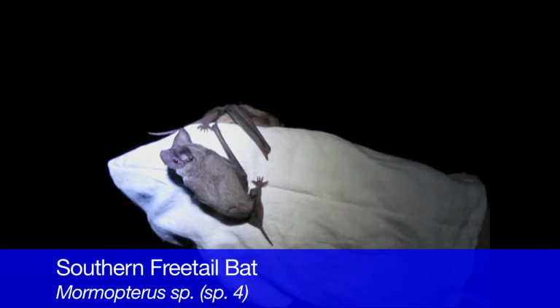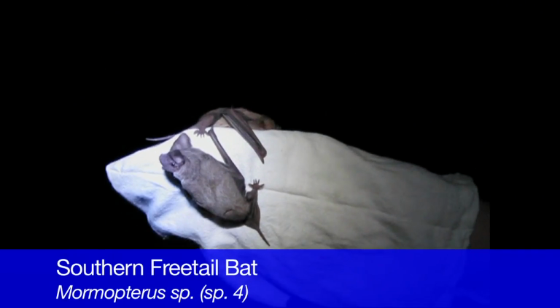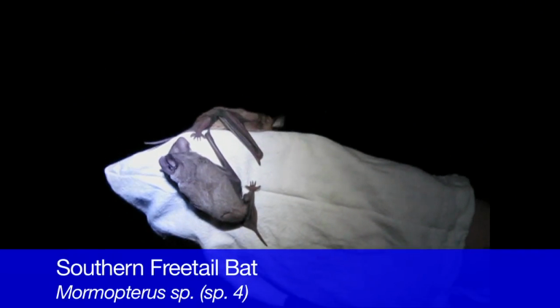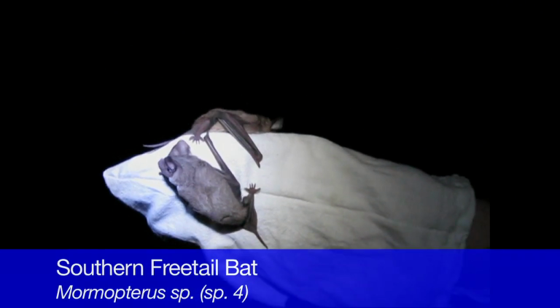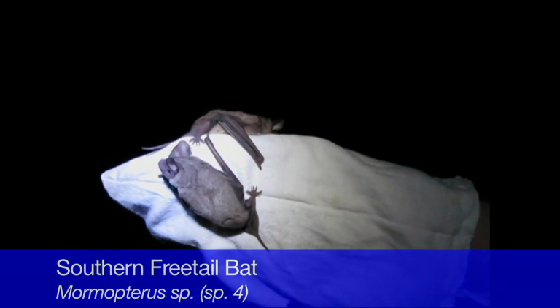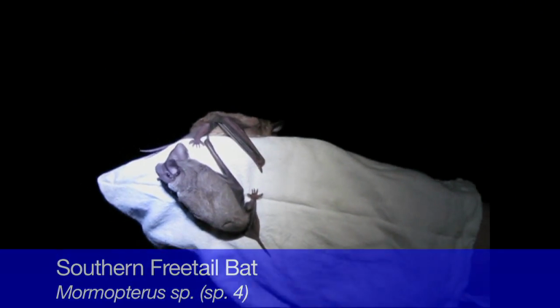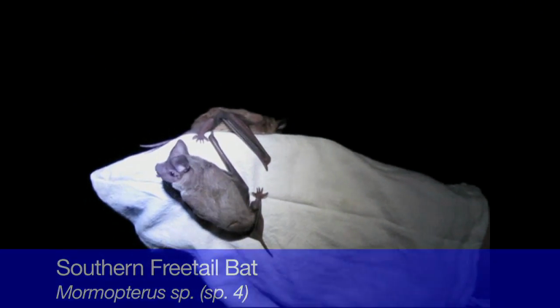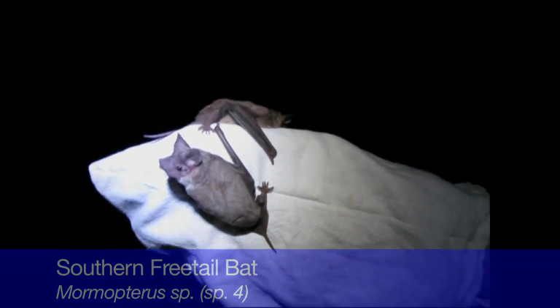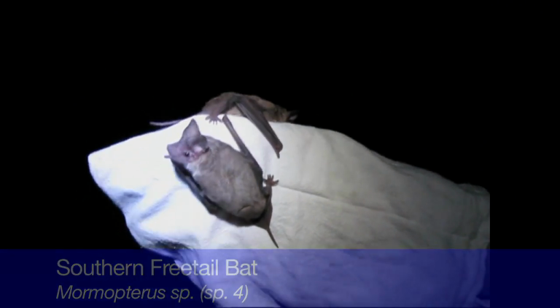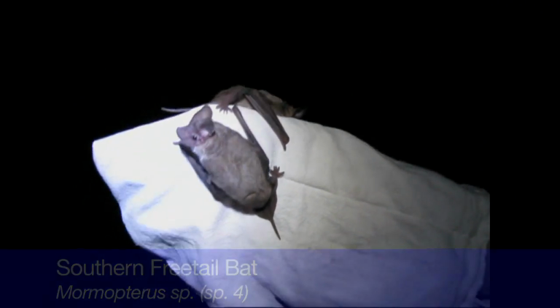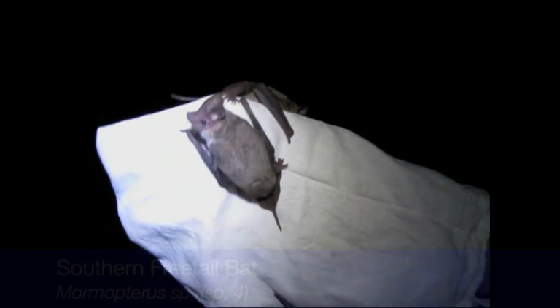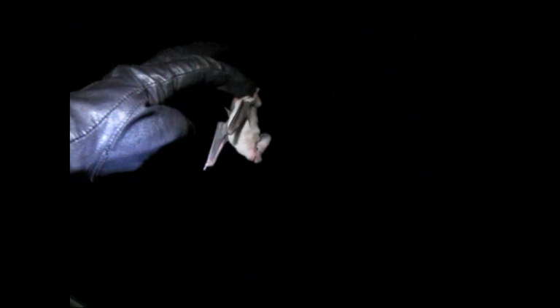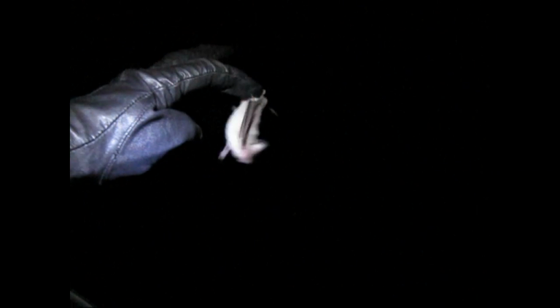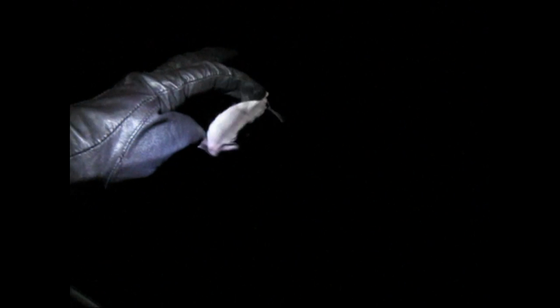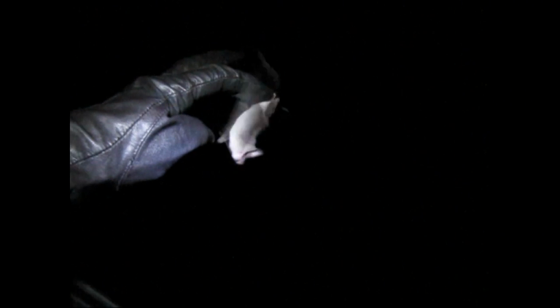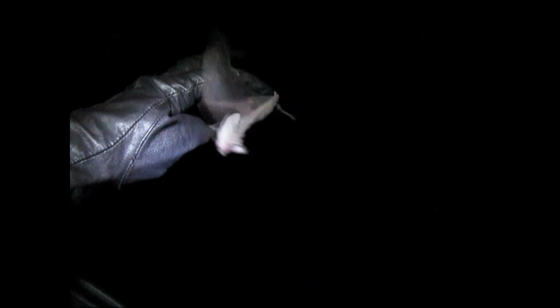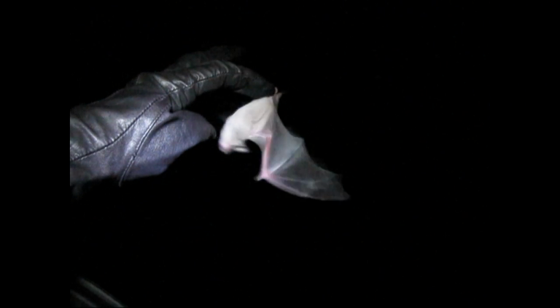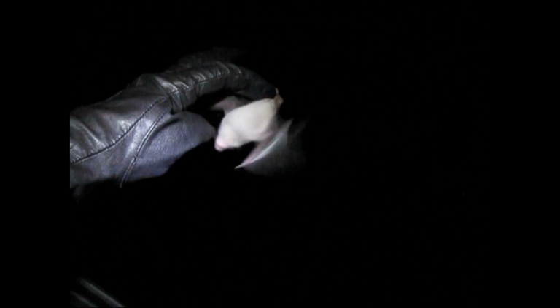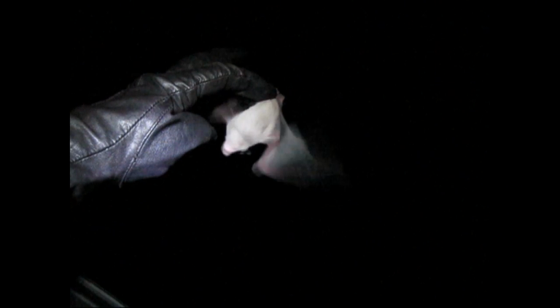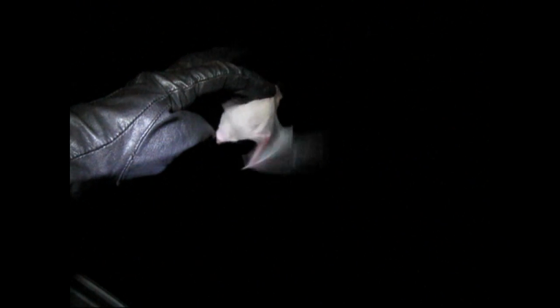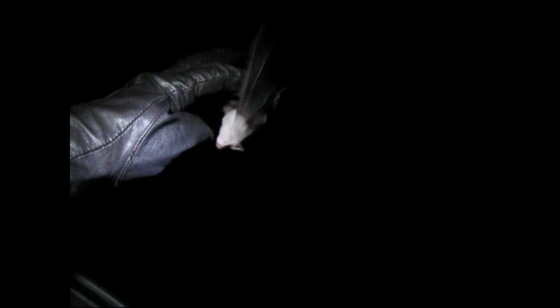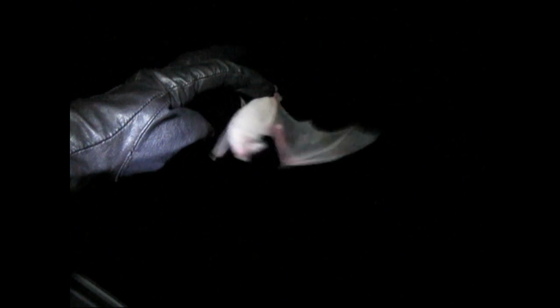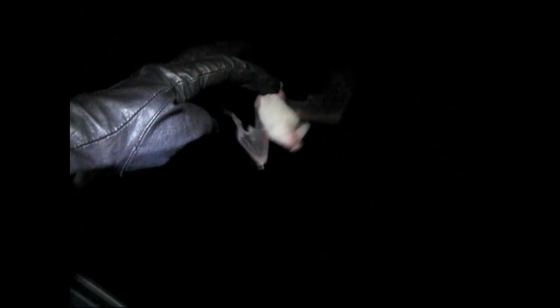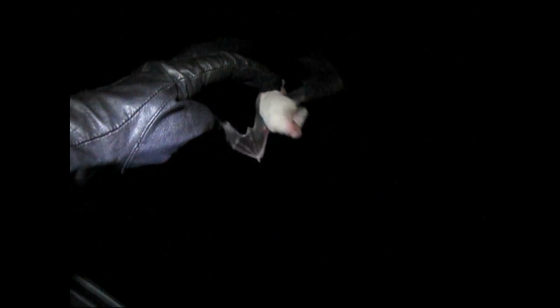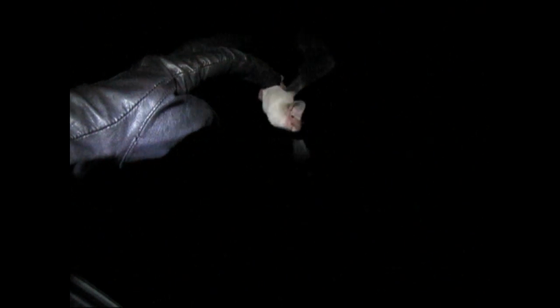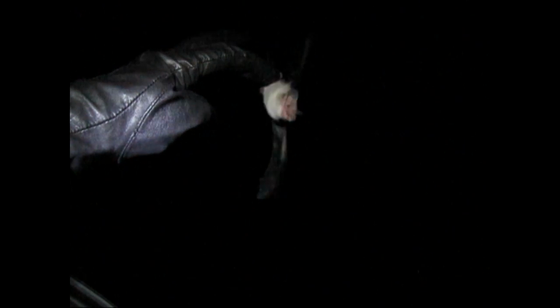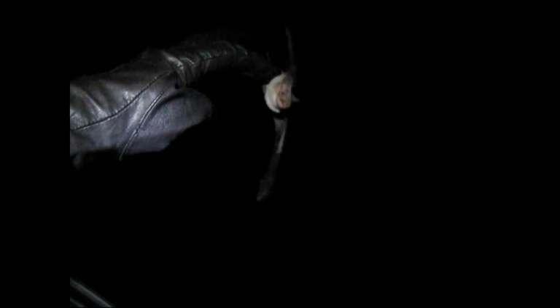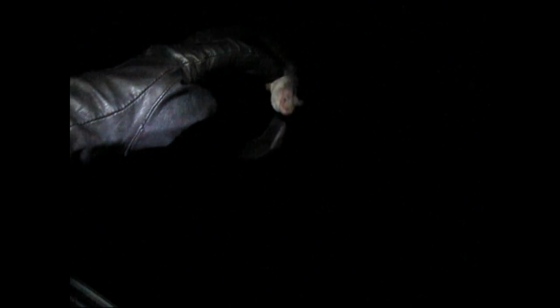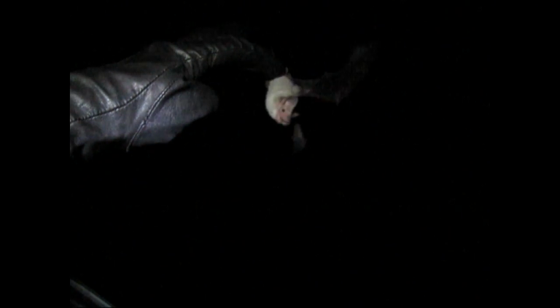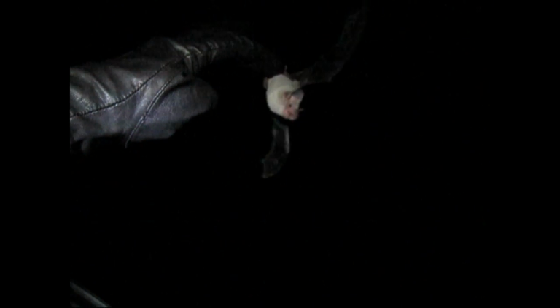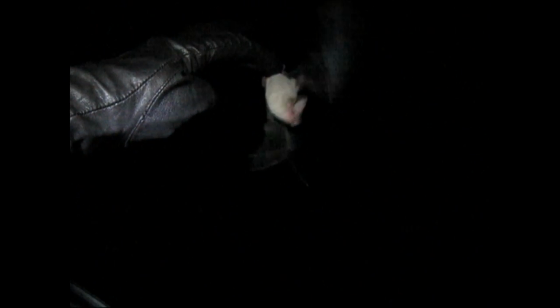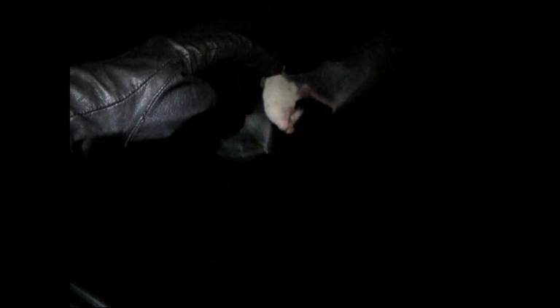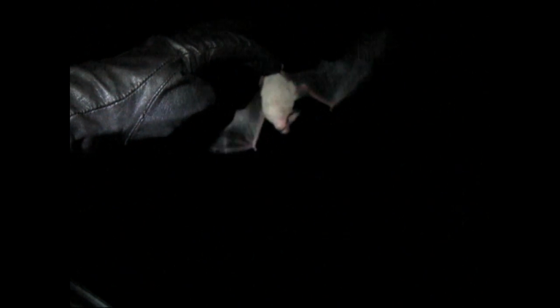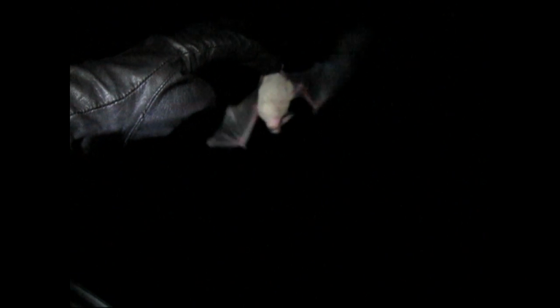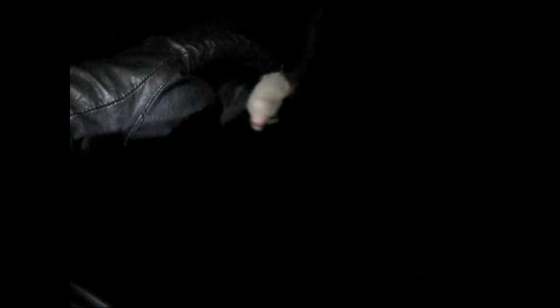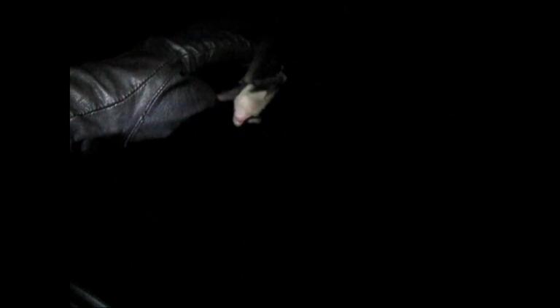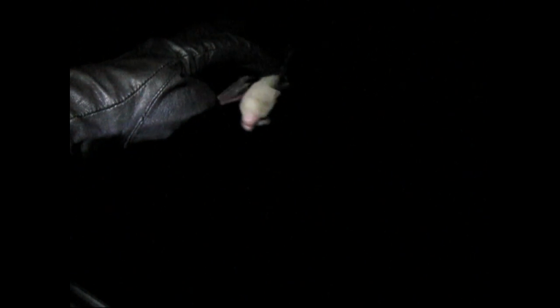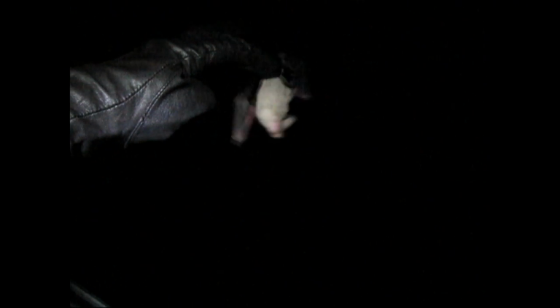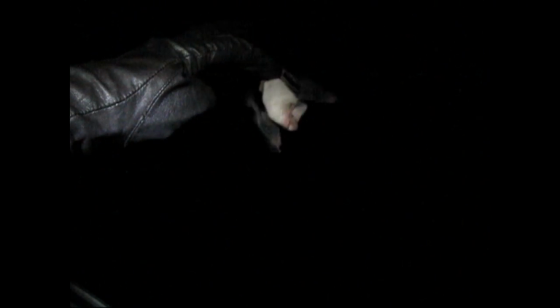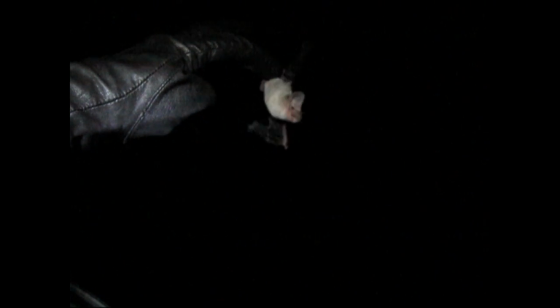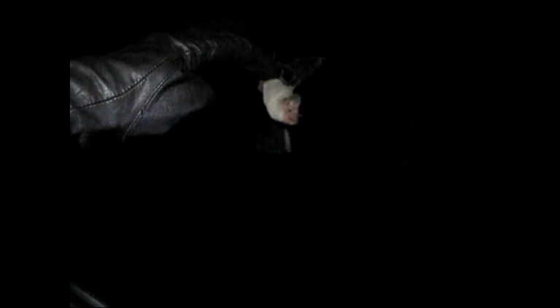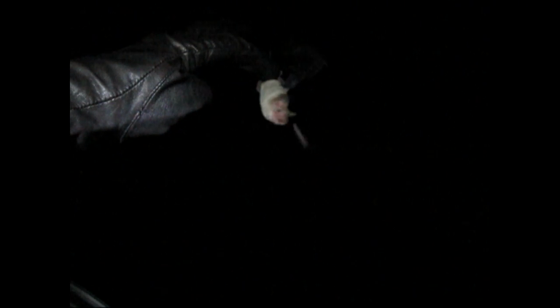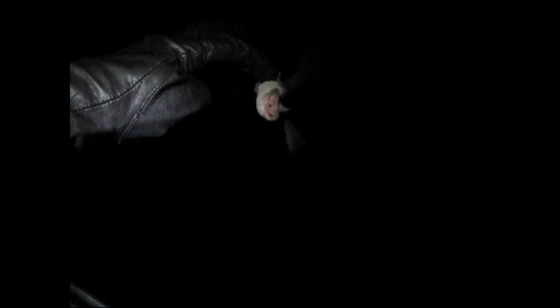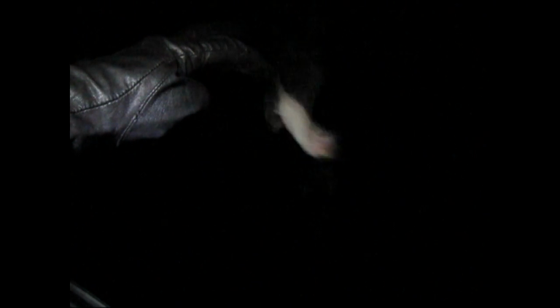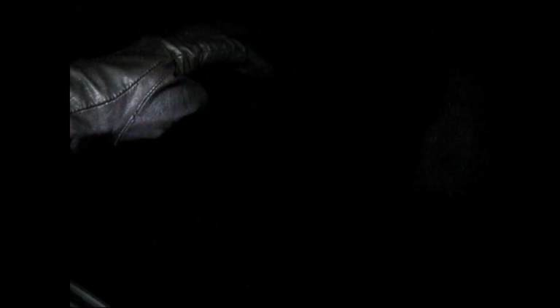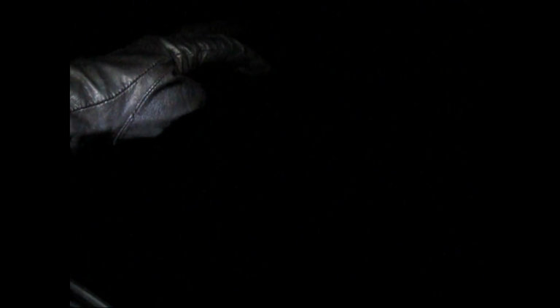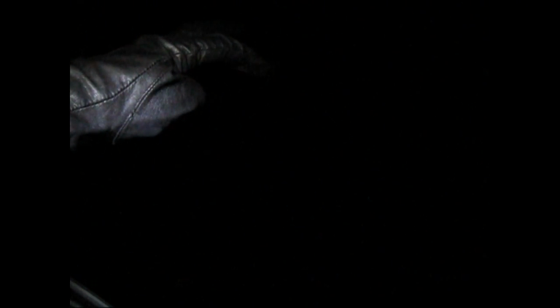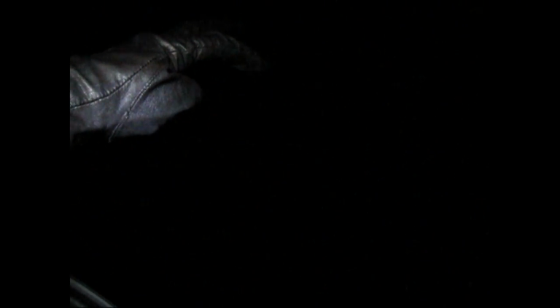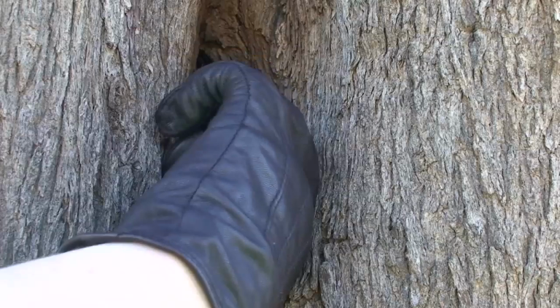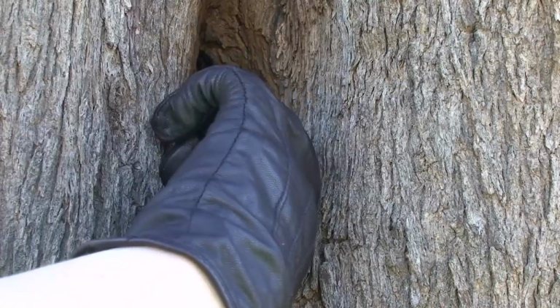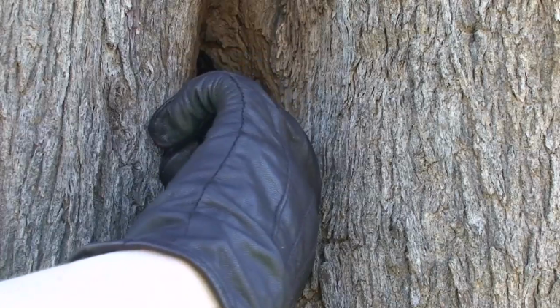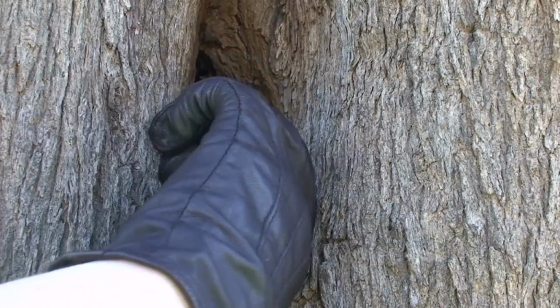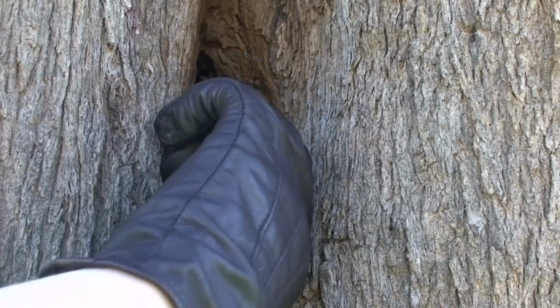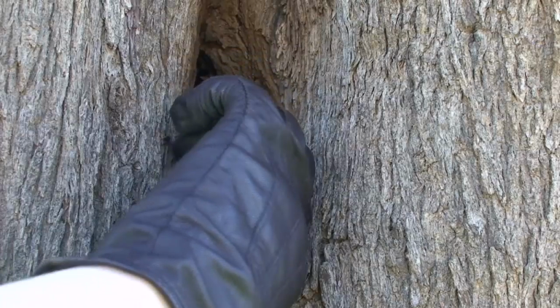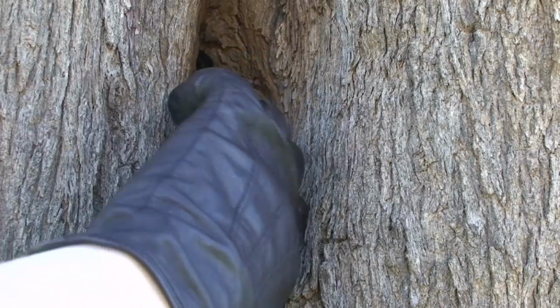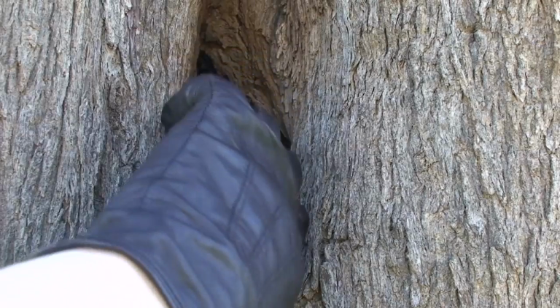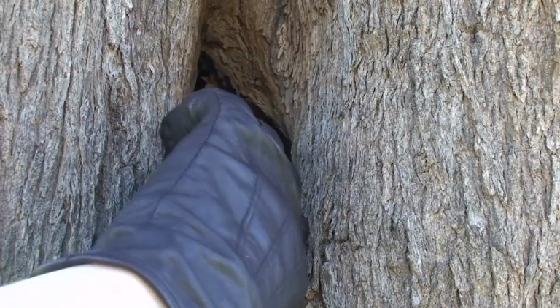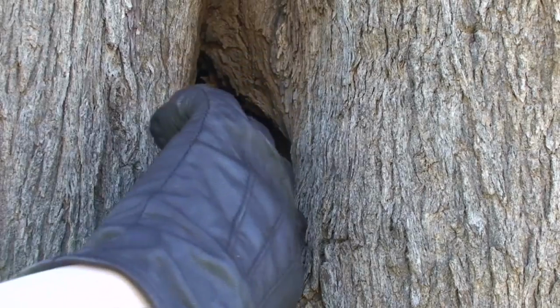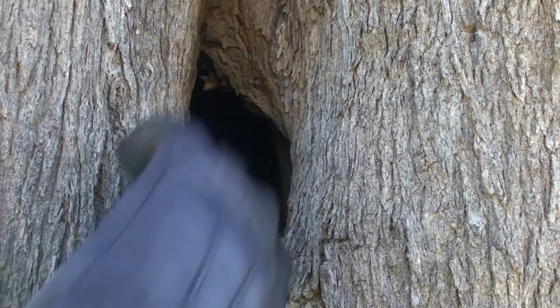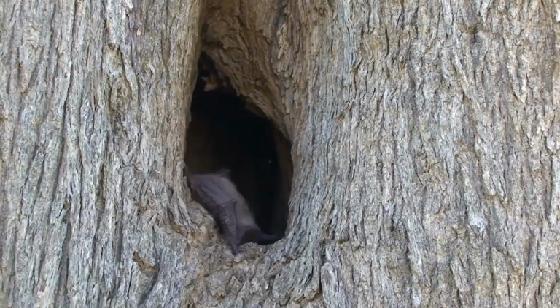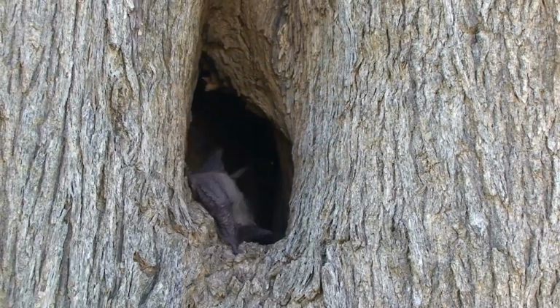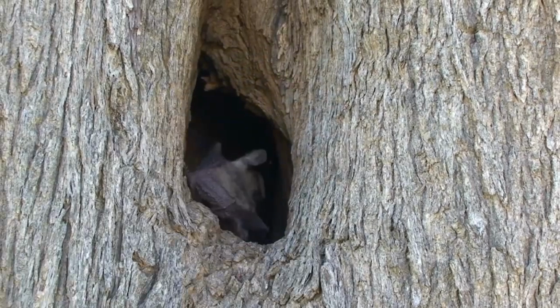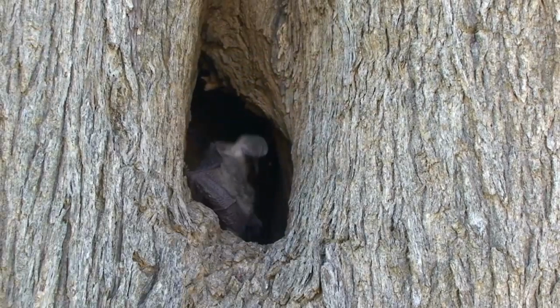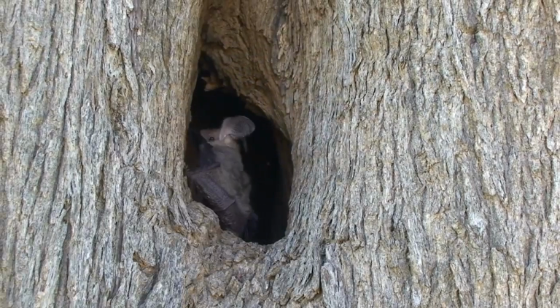Once the bats have been measured and have had their health checks done, they are released into the night or into a nice hollow where they will sleep the day away.